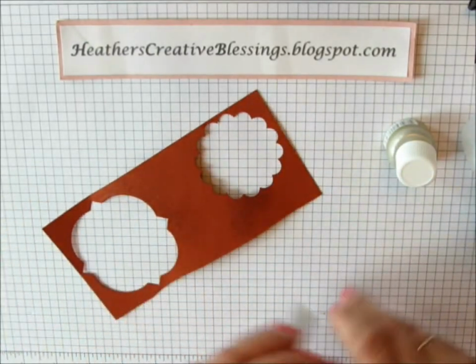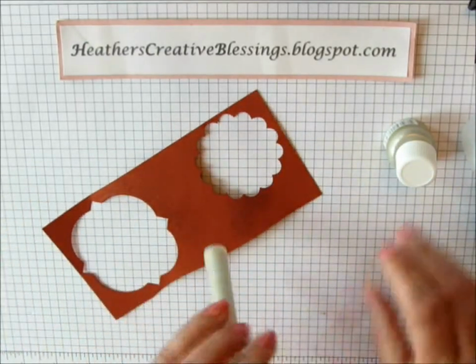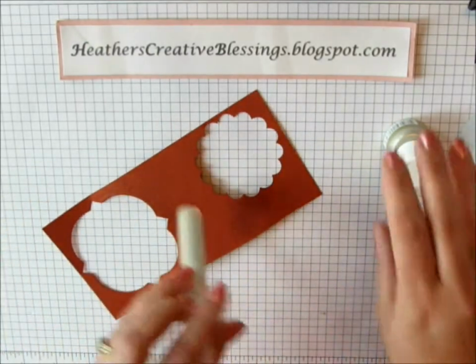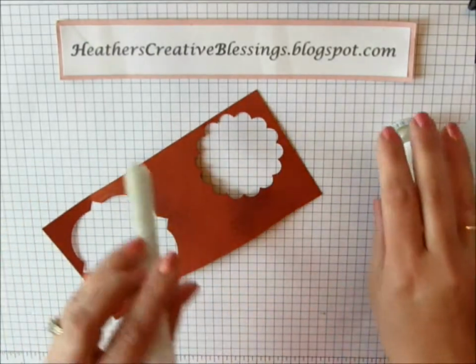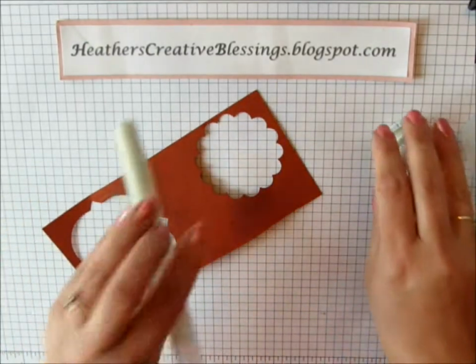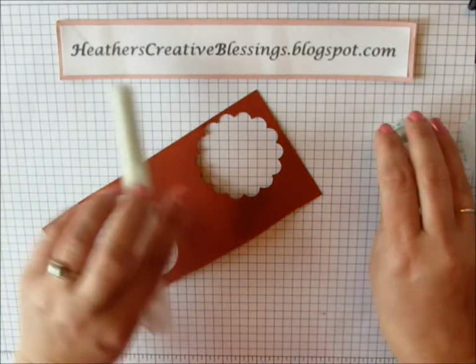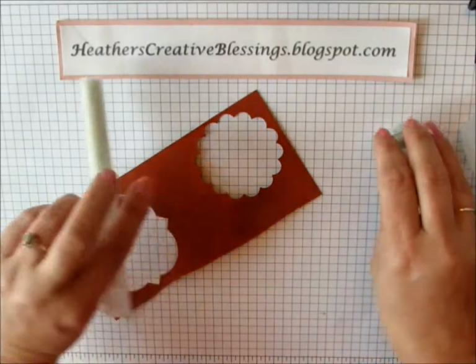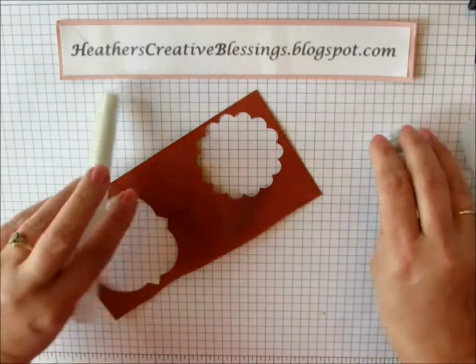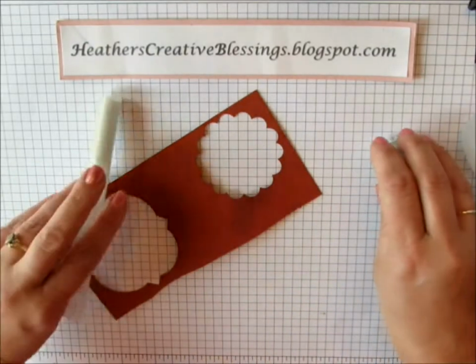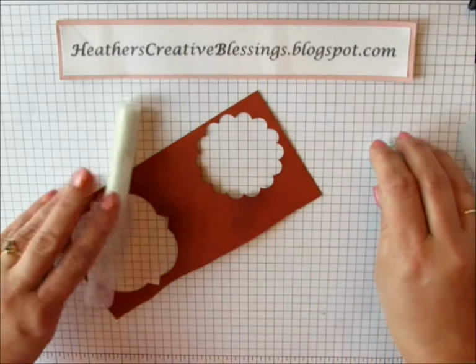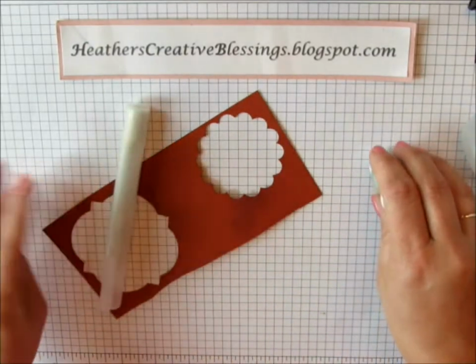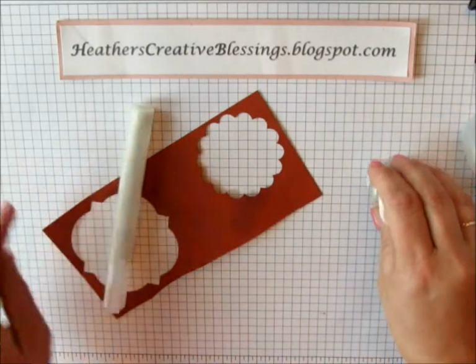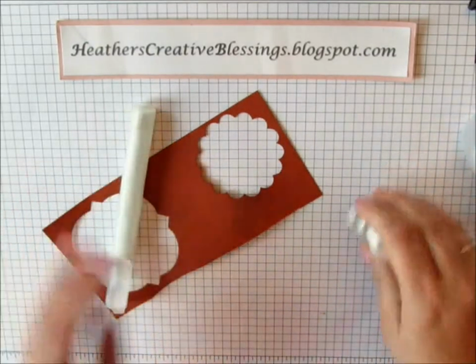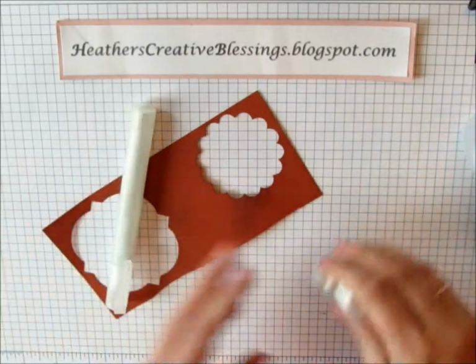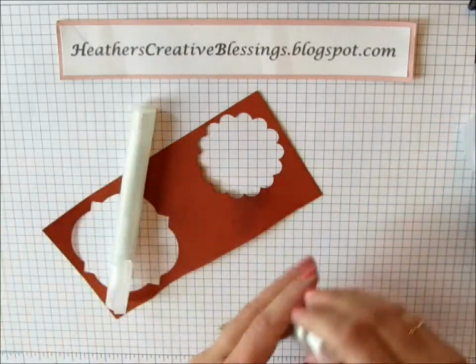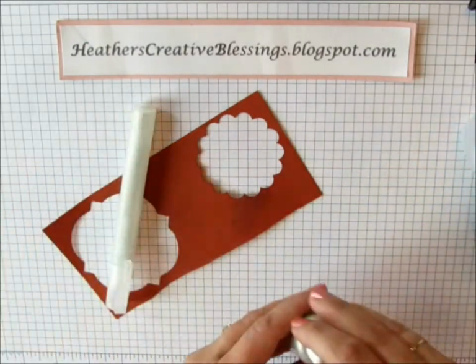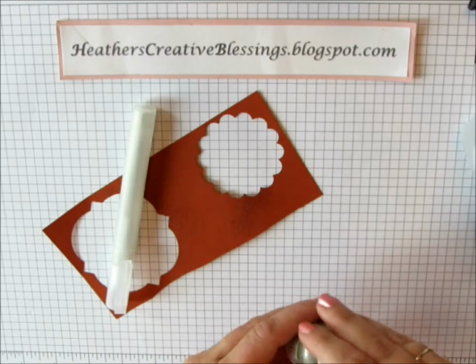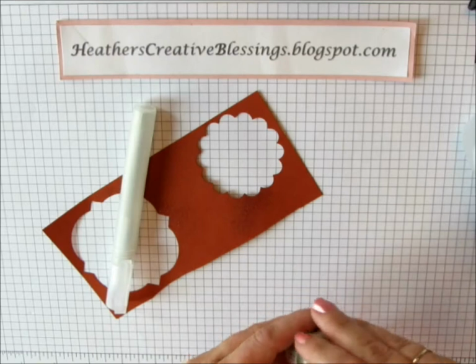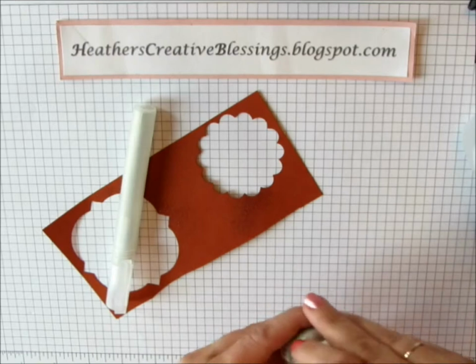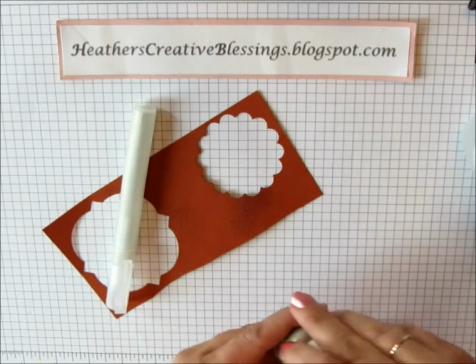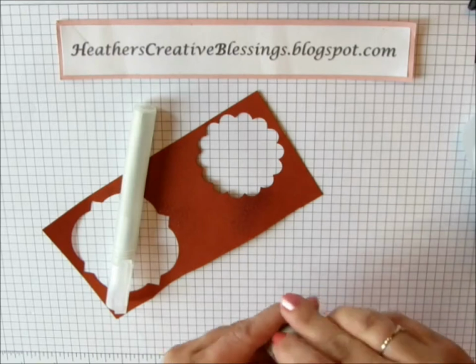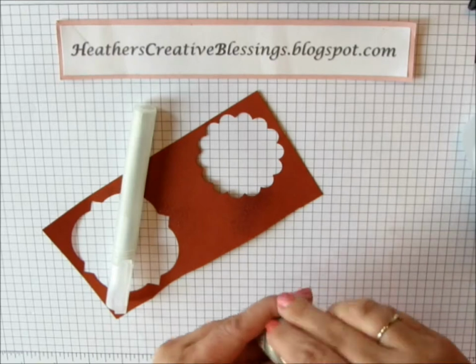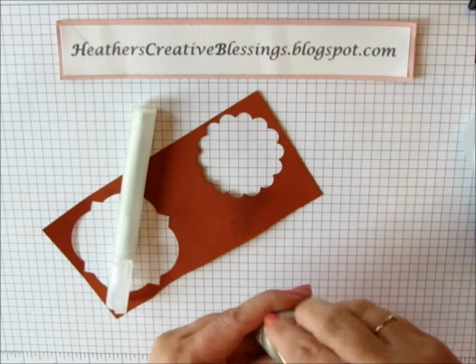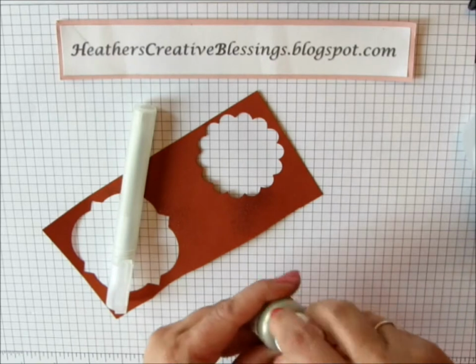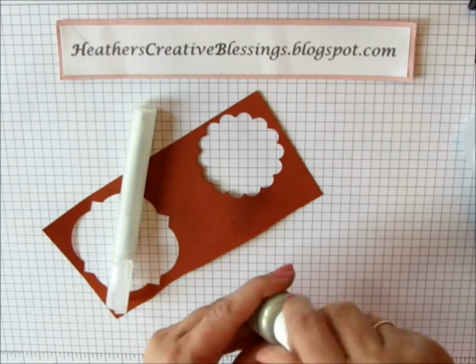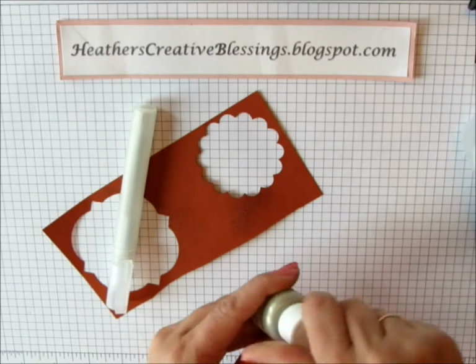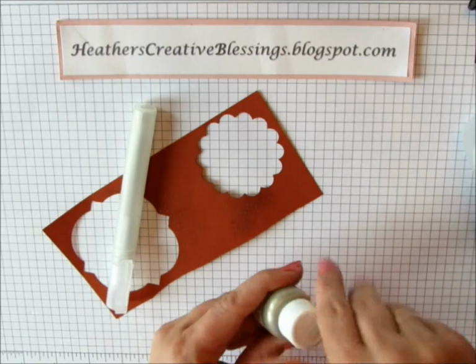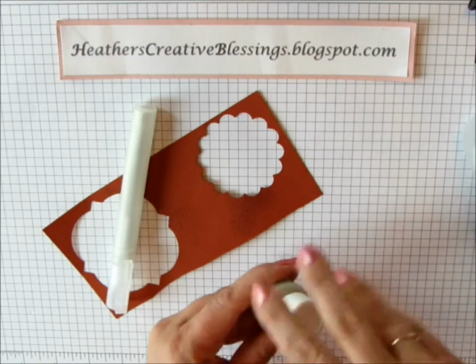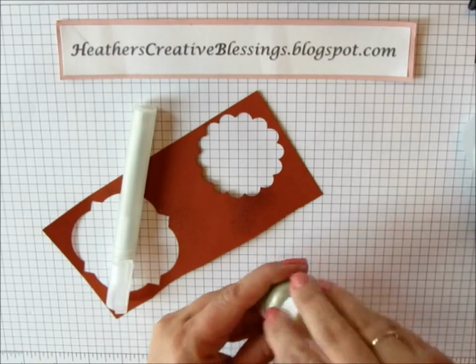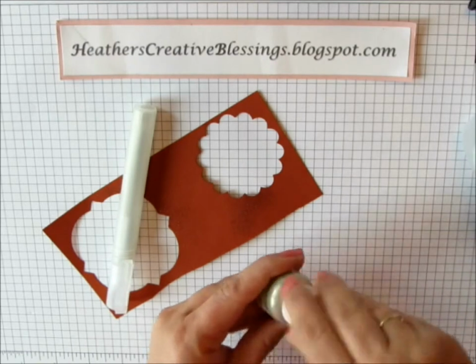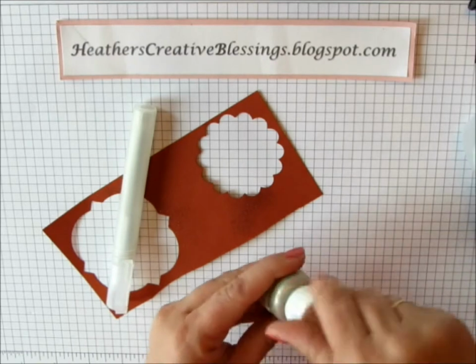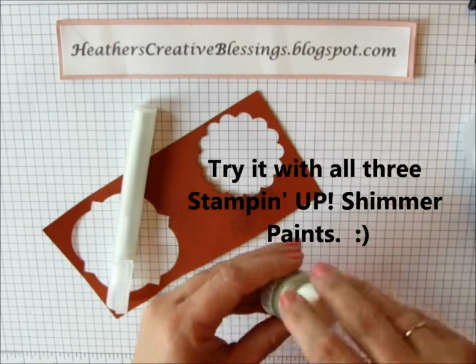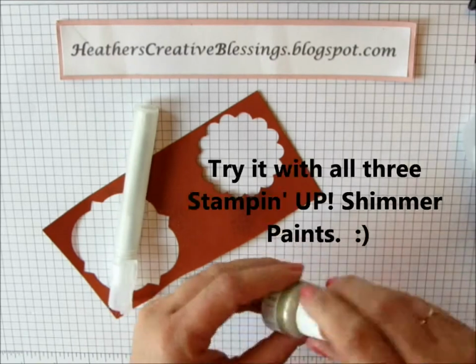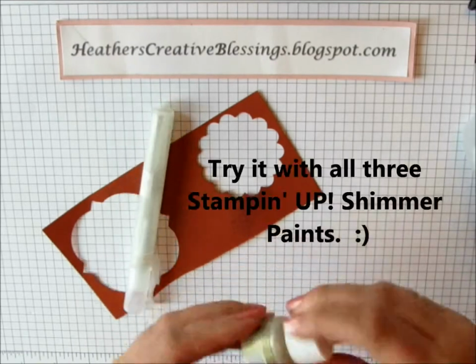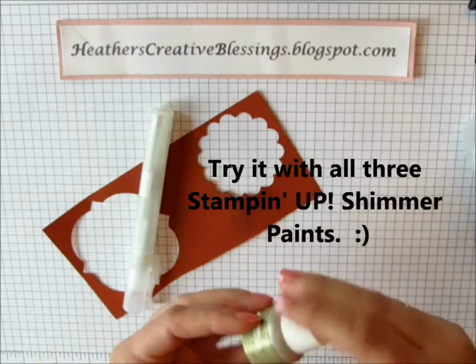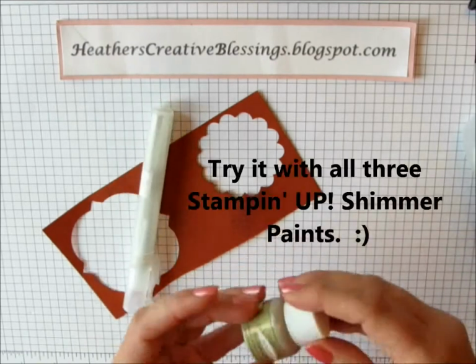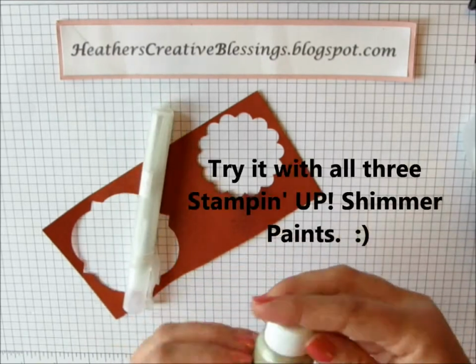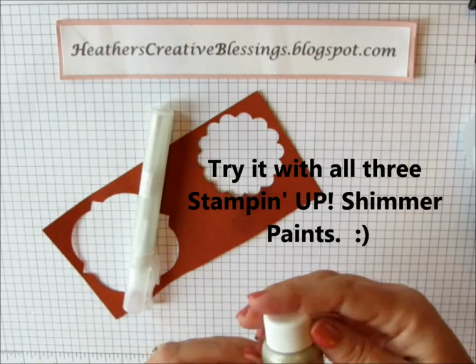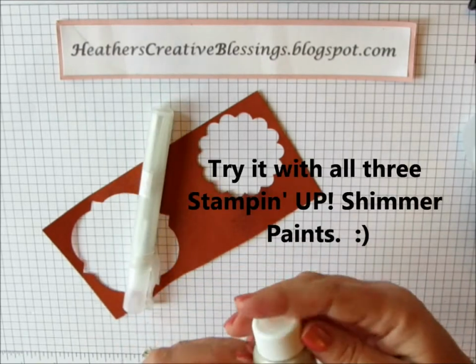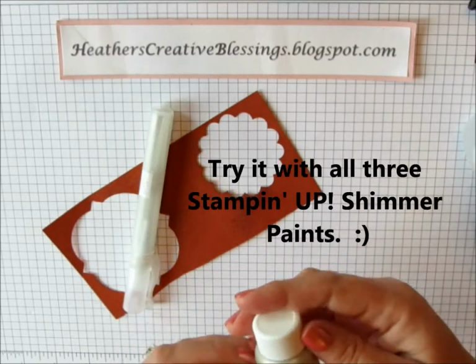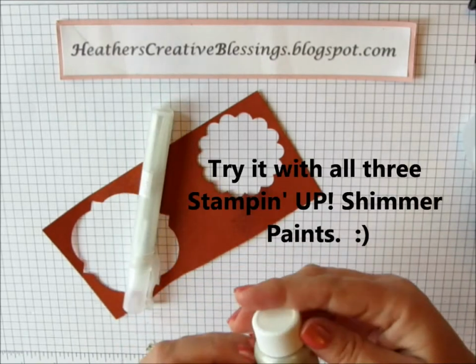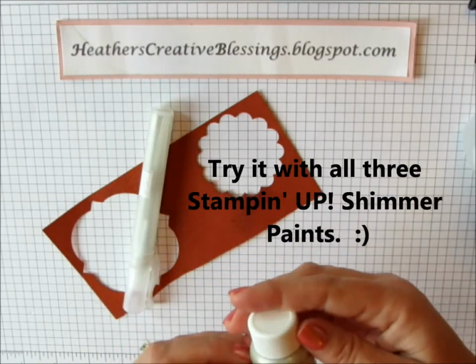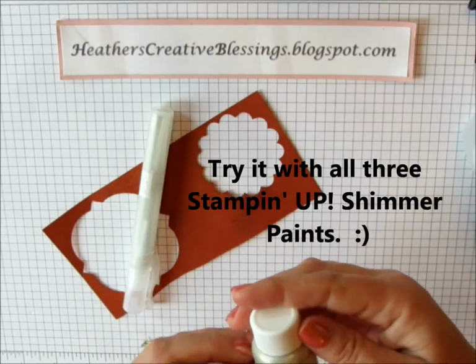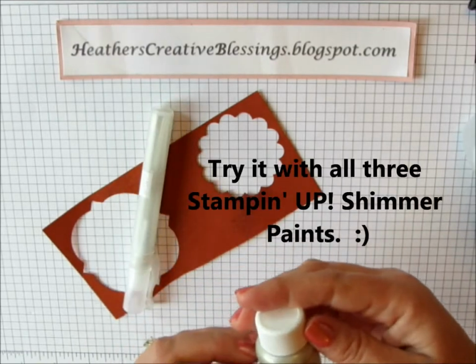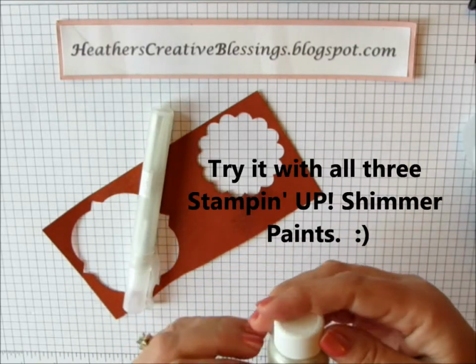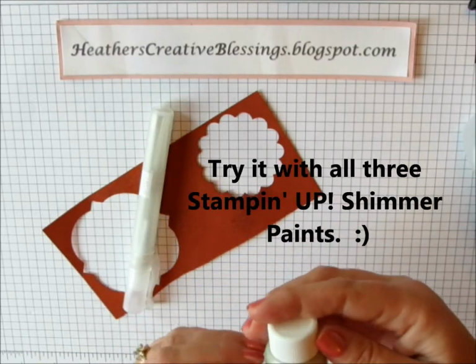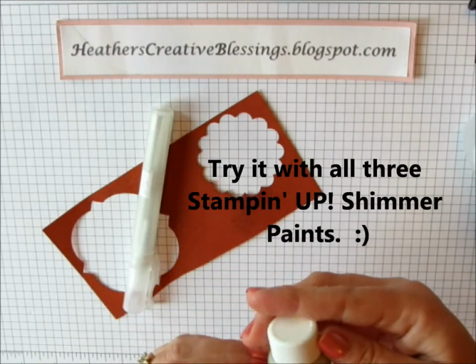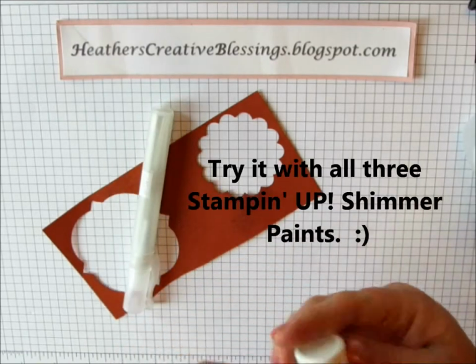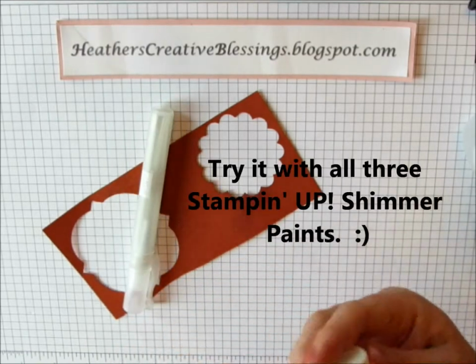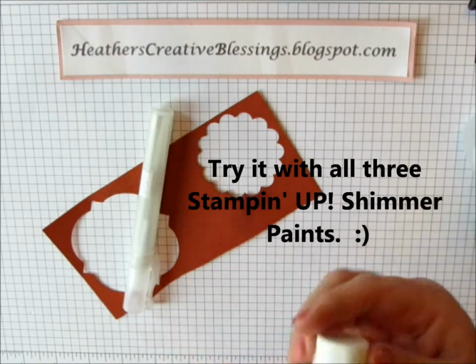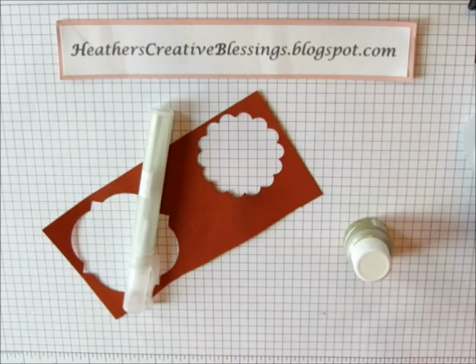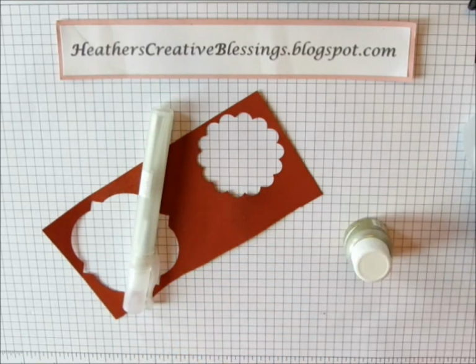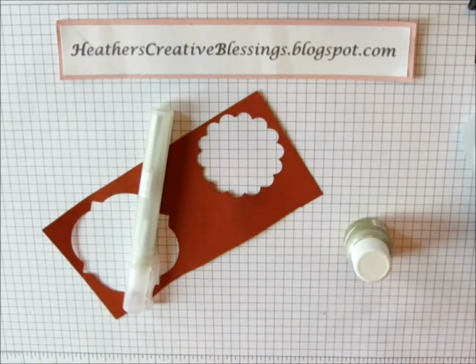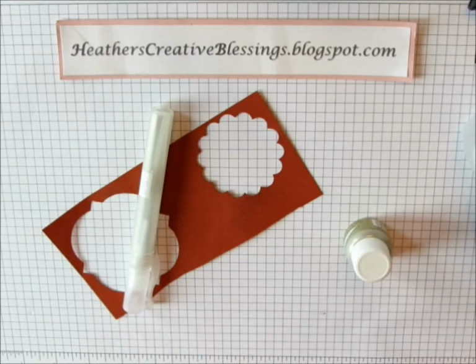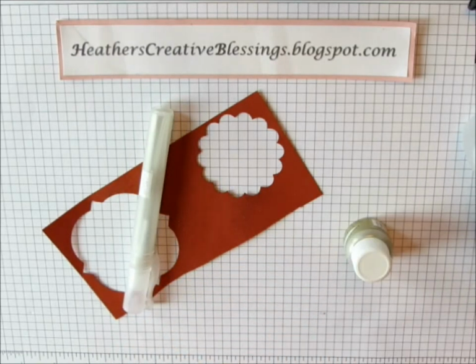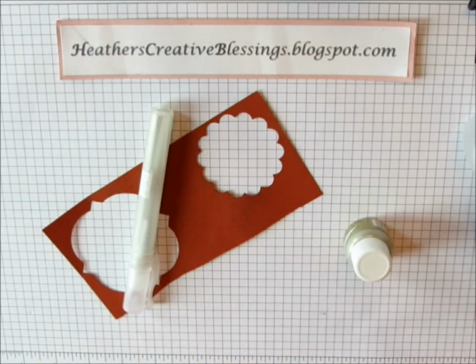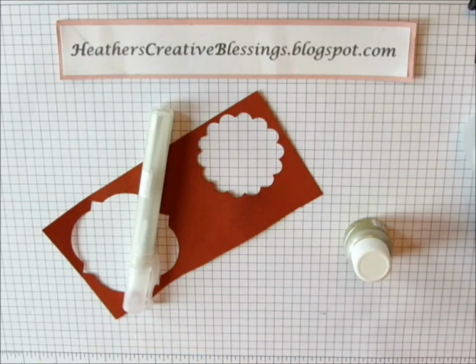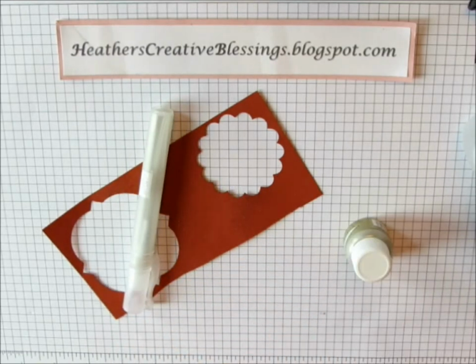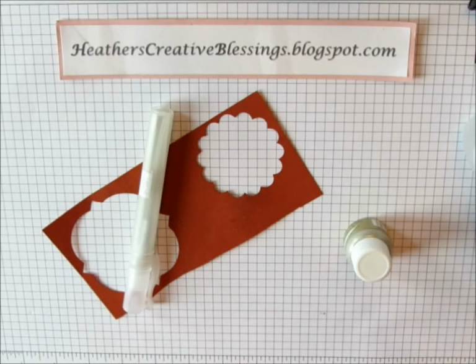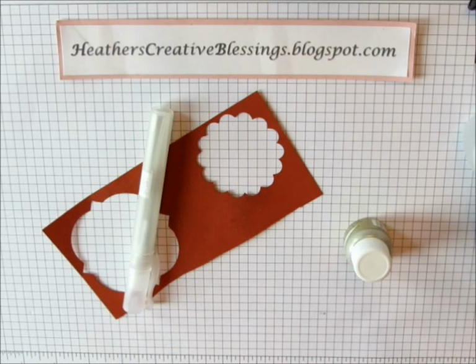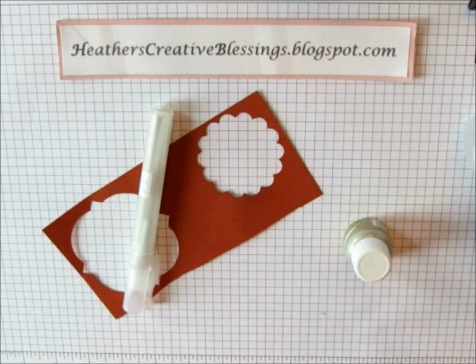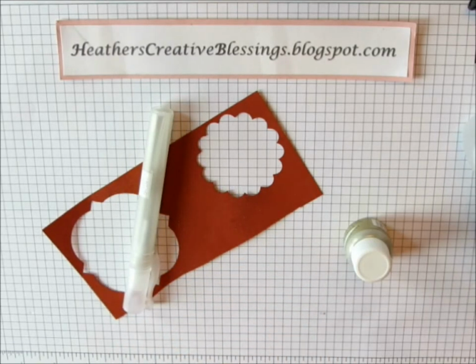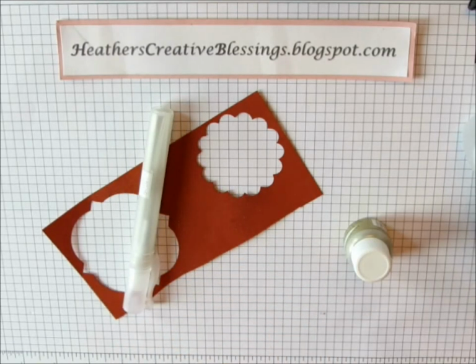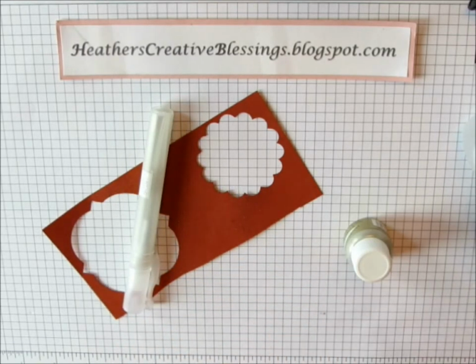There you go — your own easy glimmer mist. Try it! Thanks for joining me today. Bye.